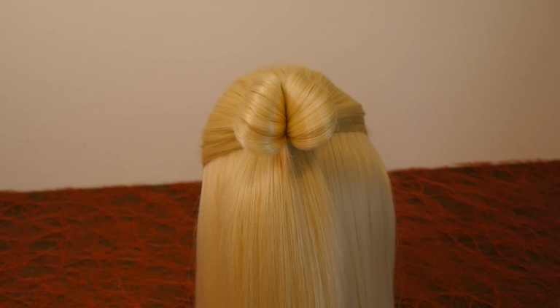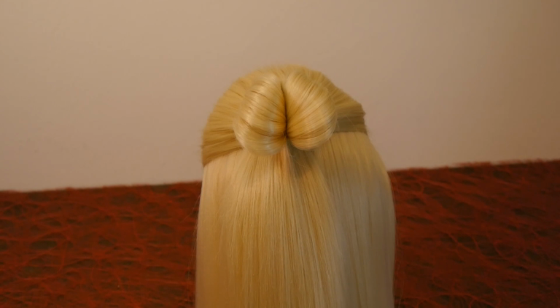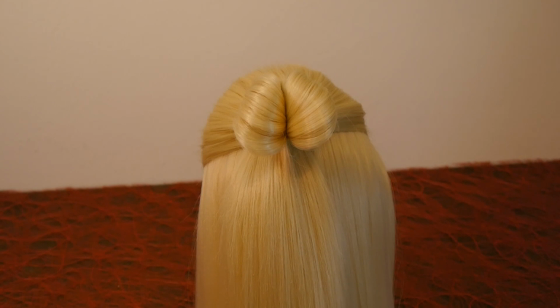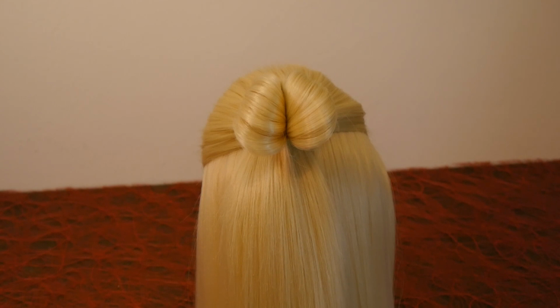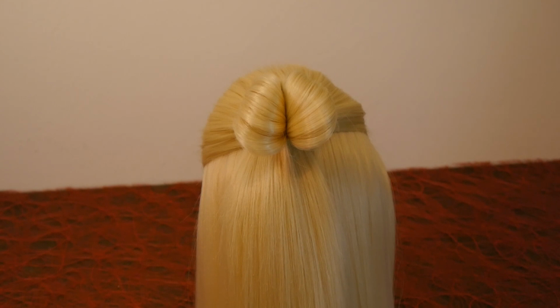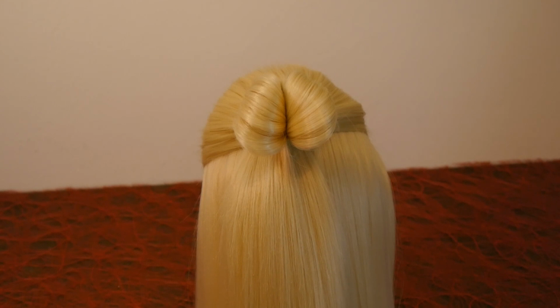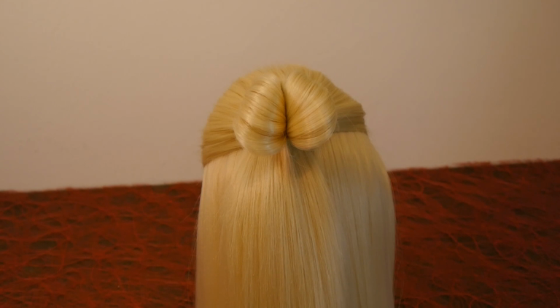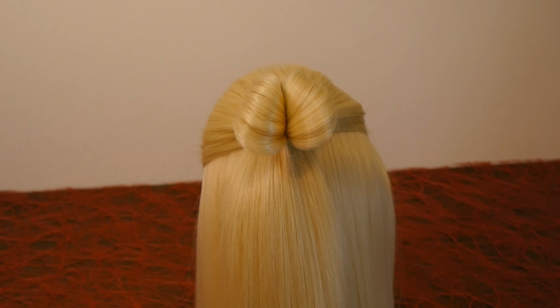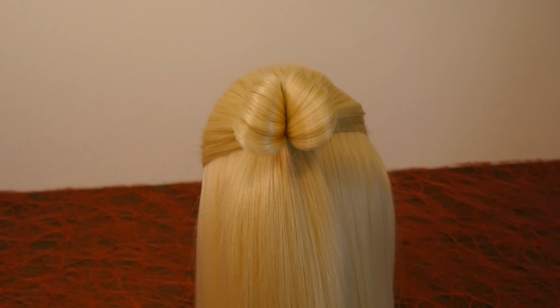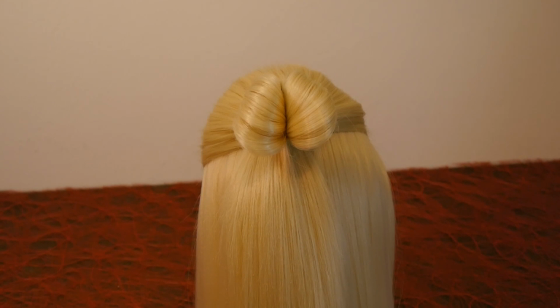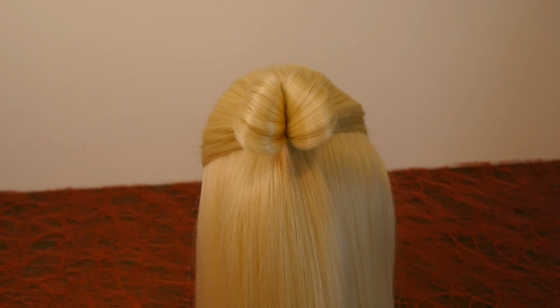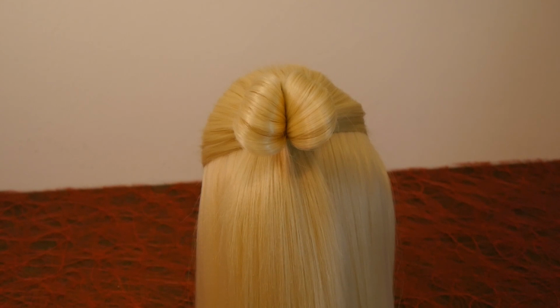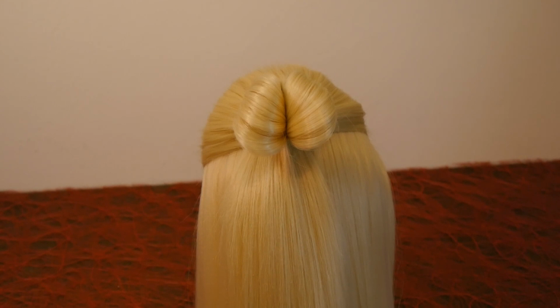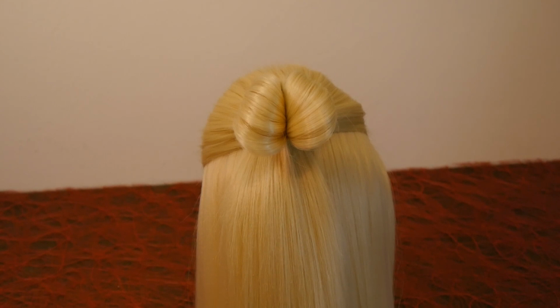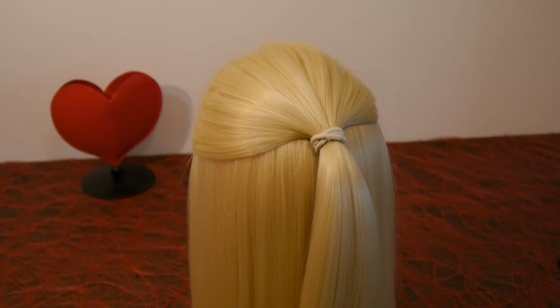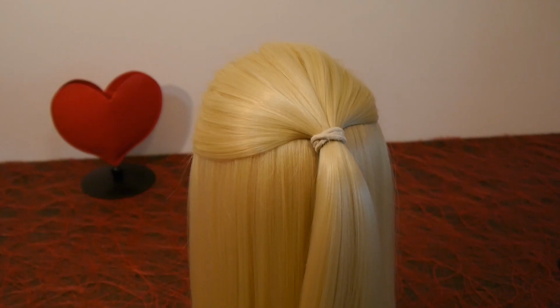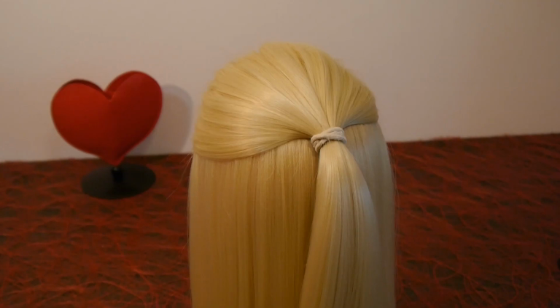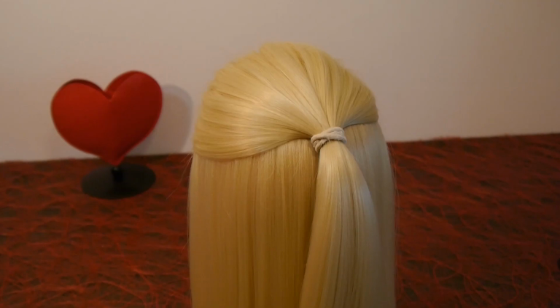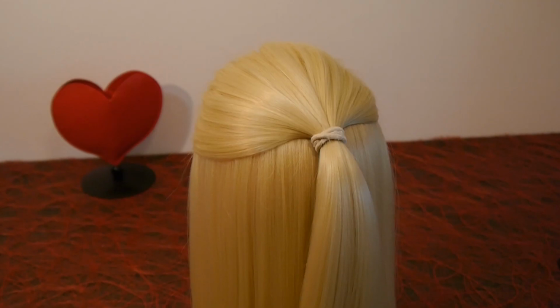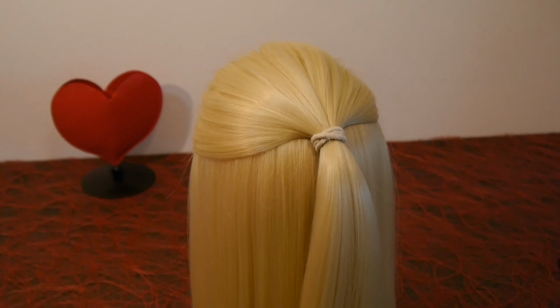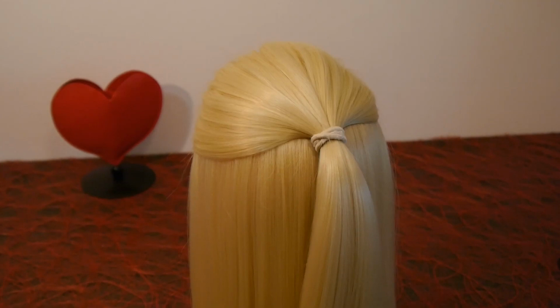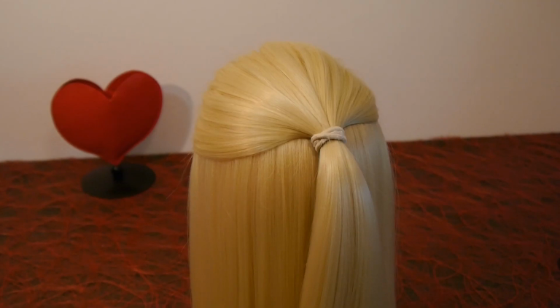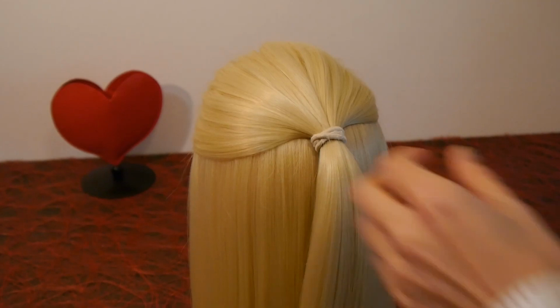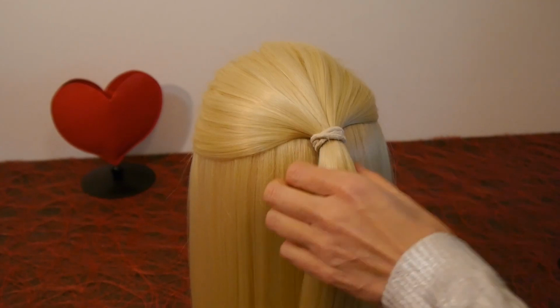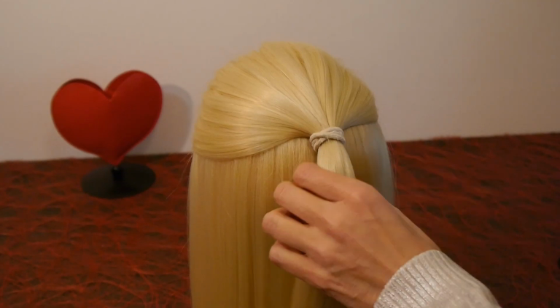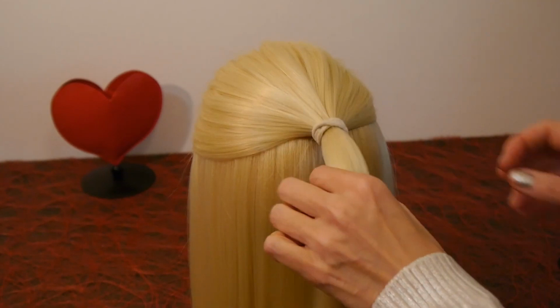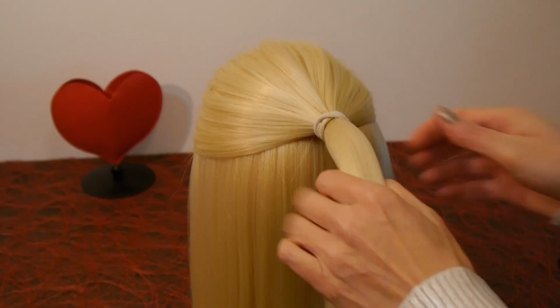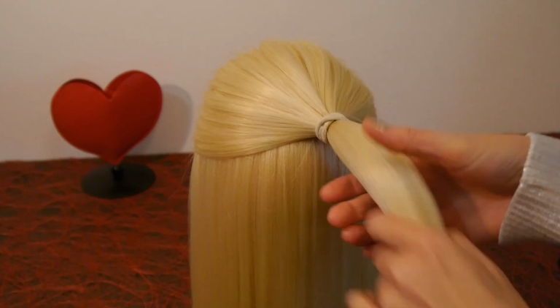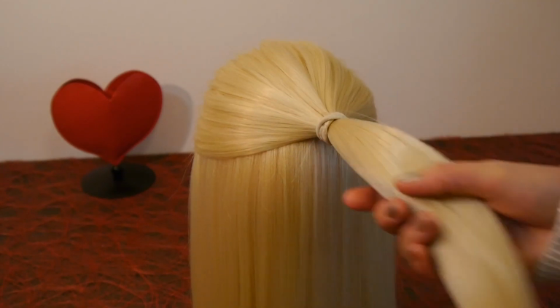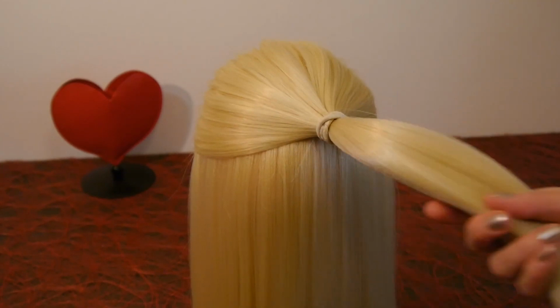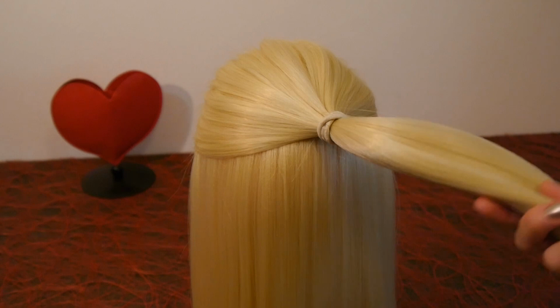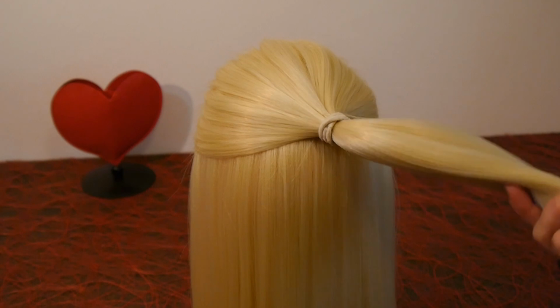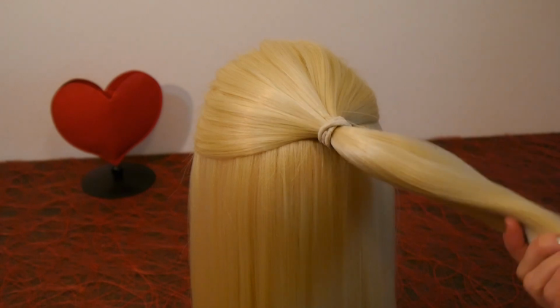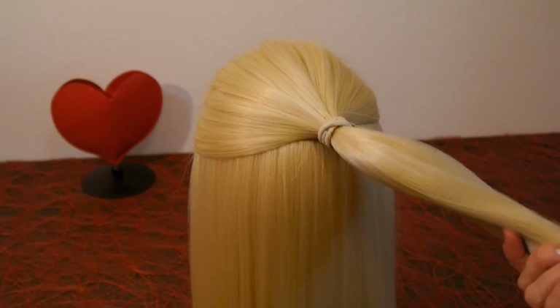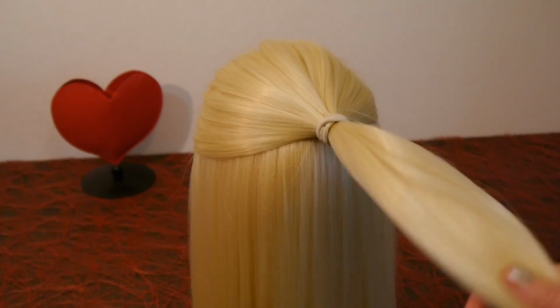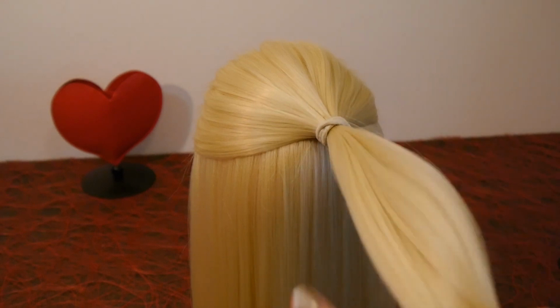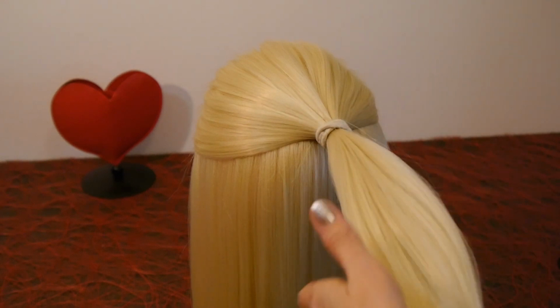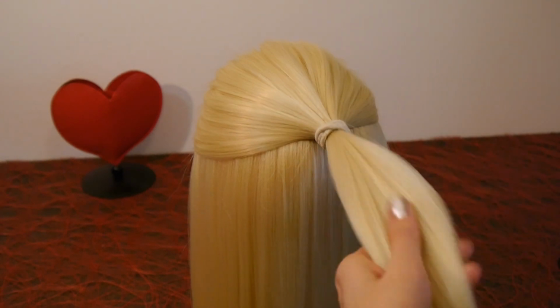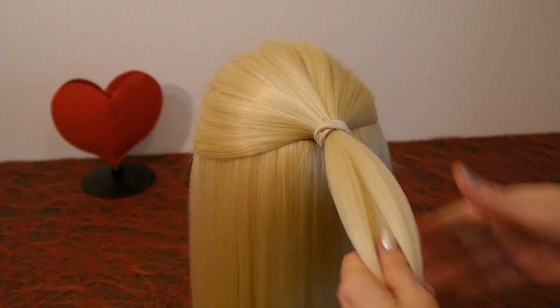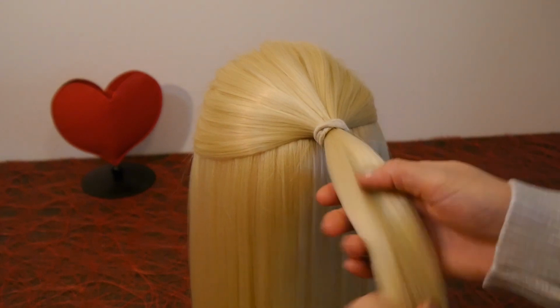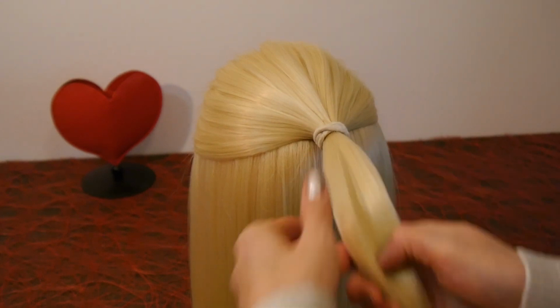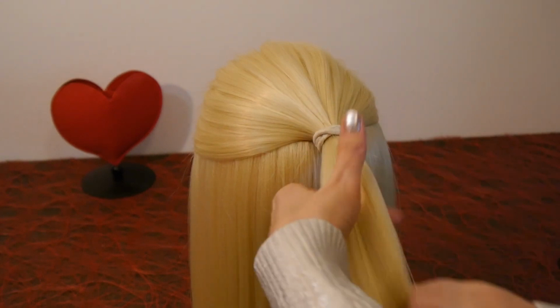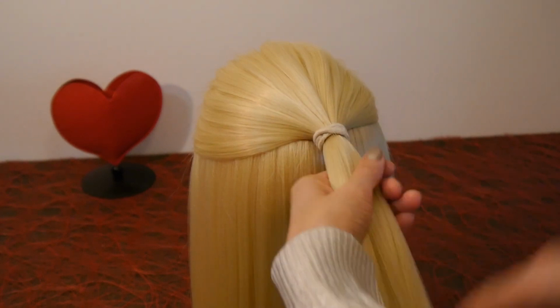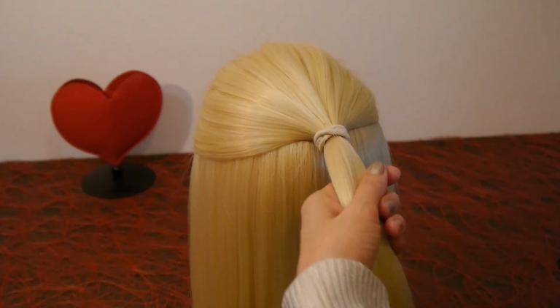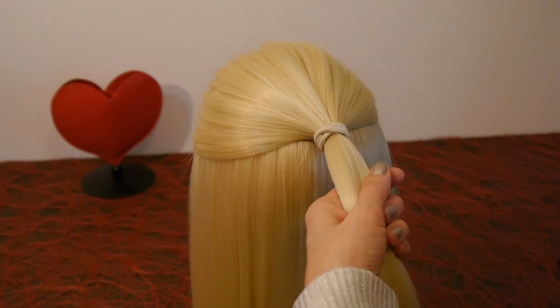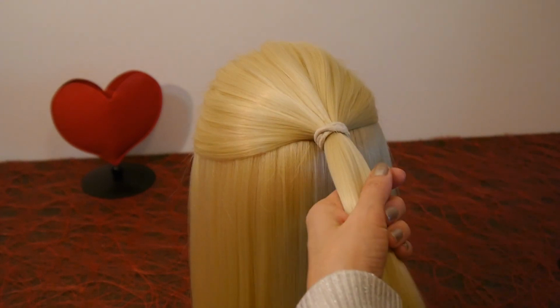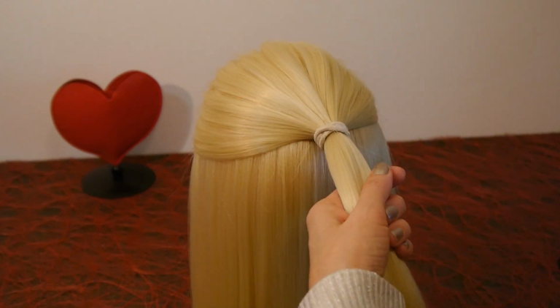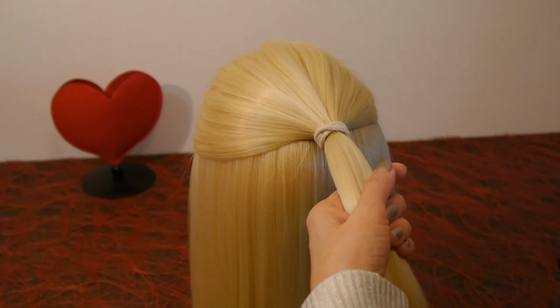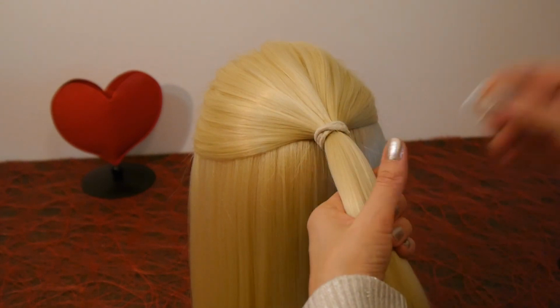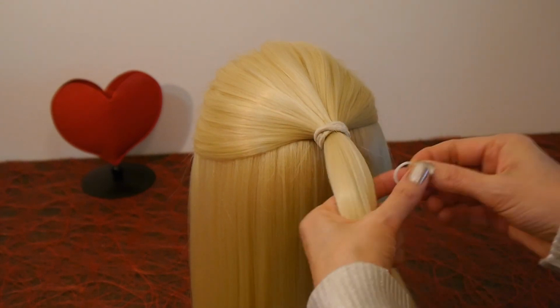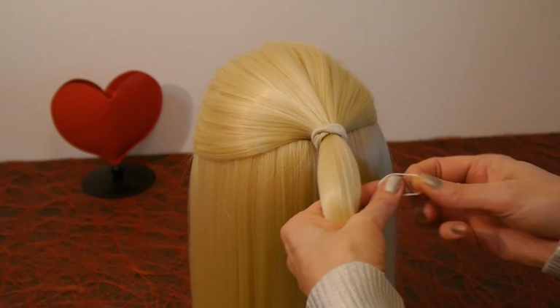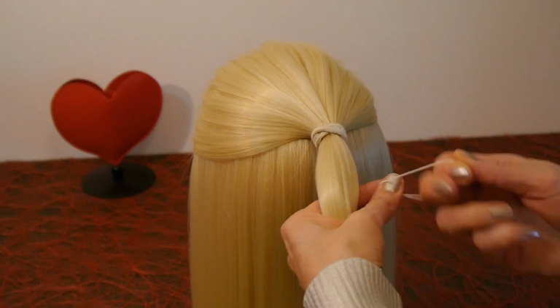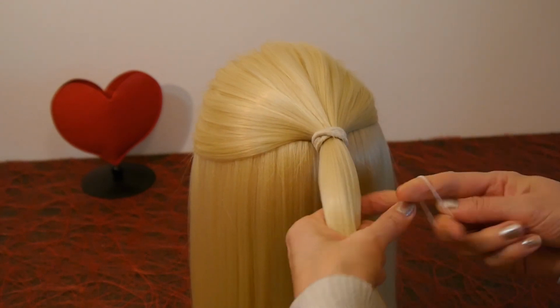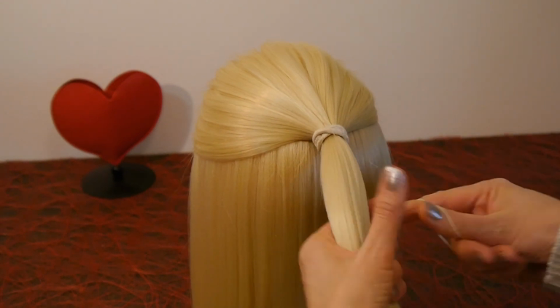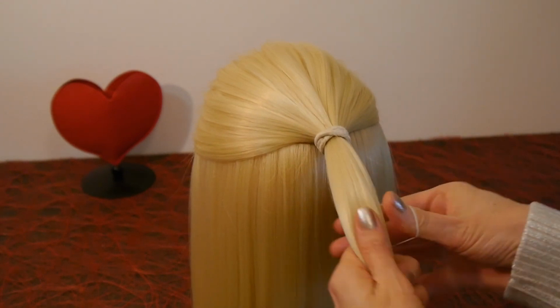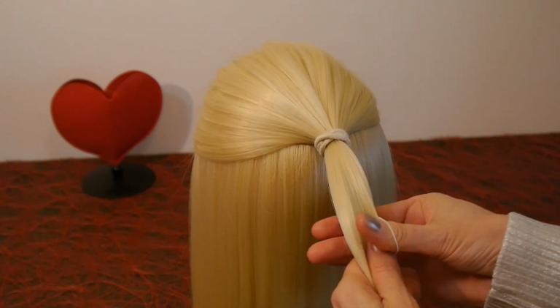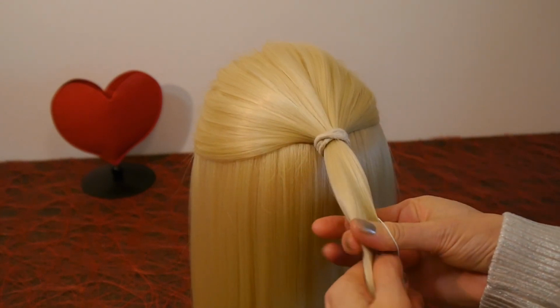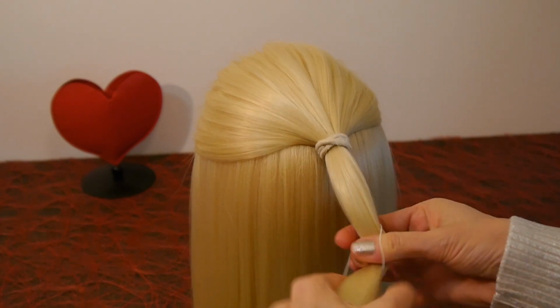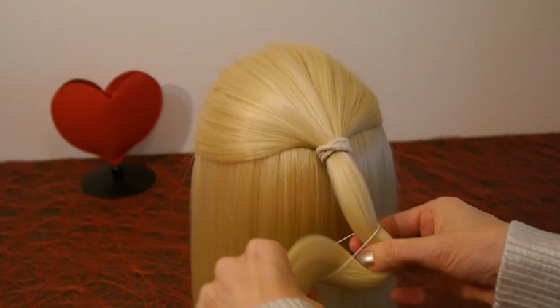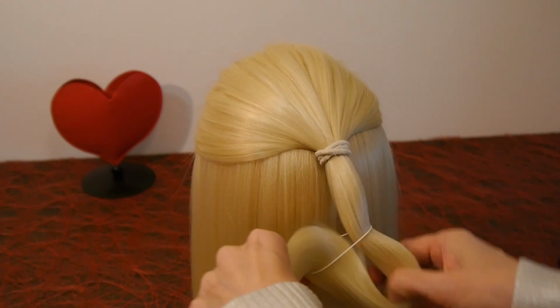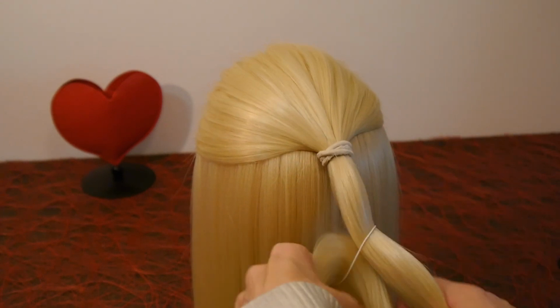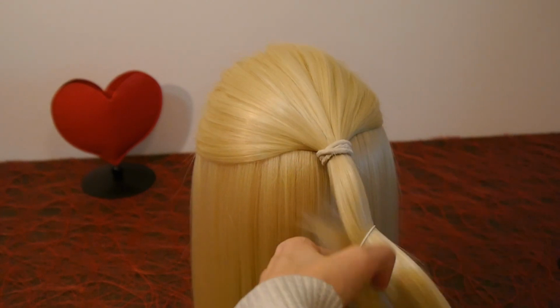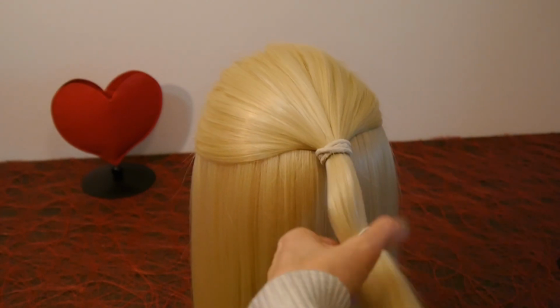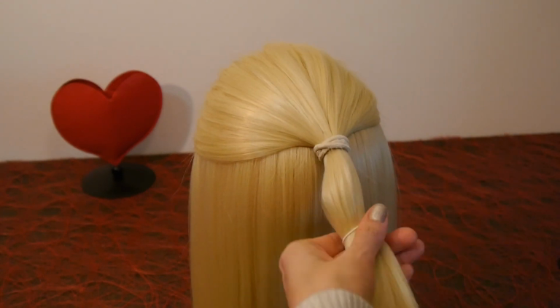Take the upper part of your hair and make a ponytail. Secure it with an elastic.